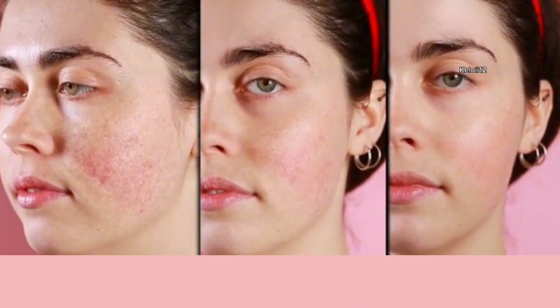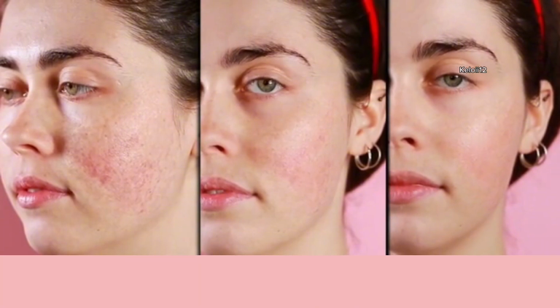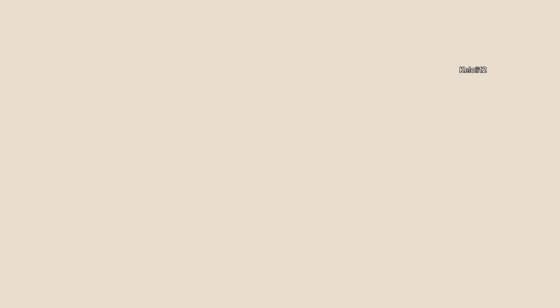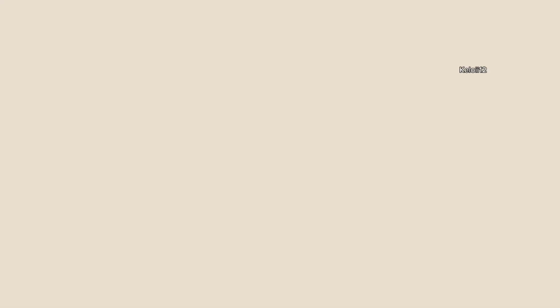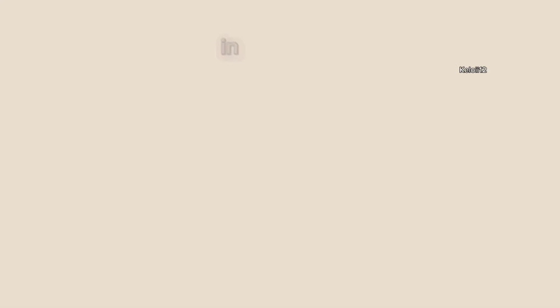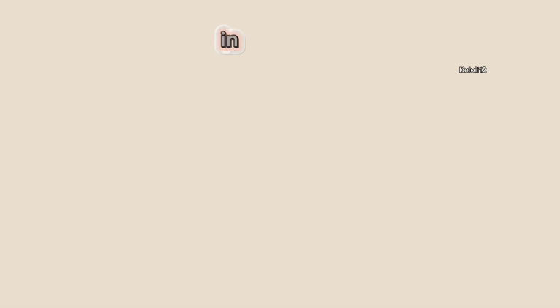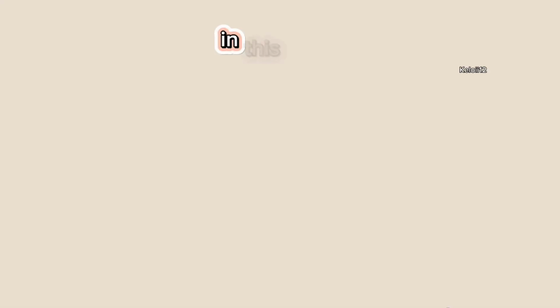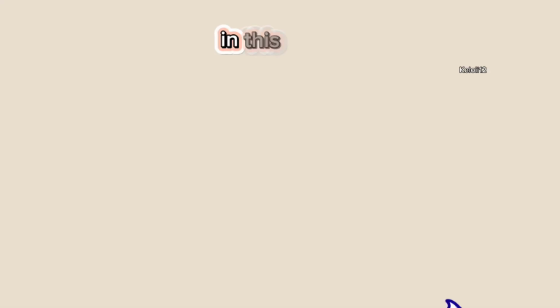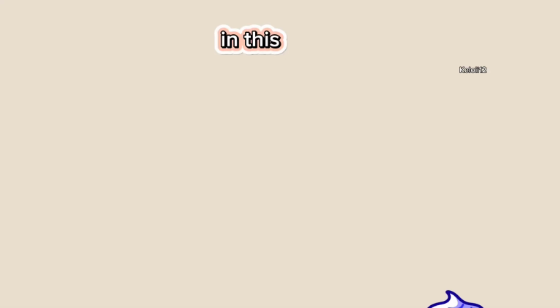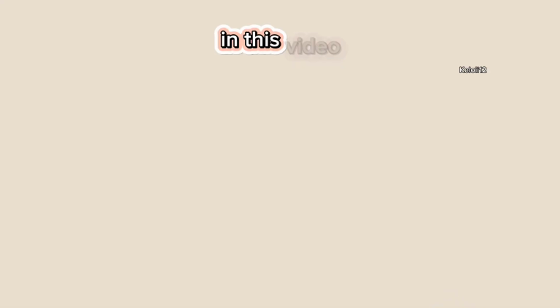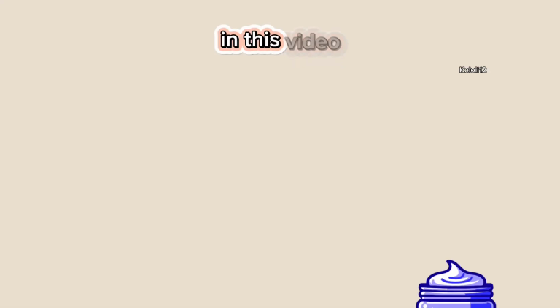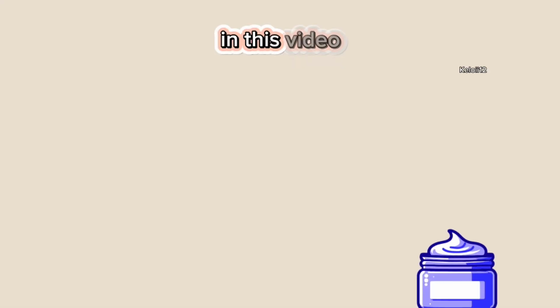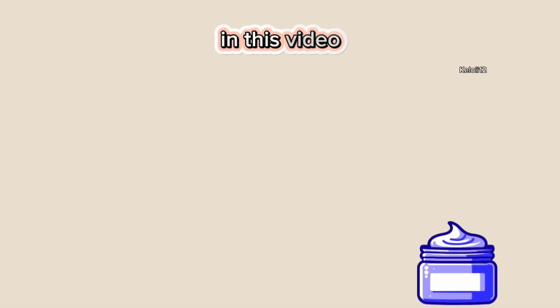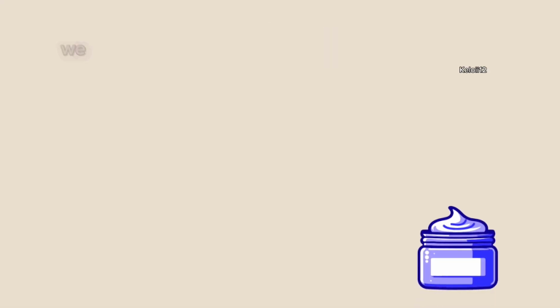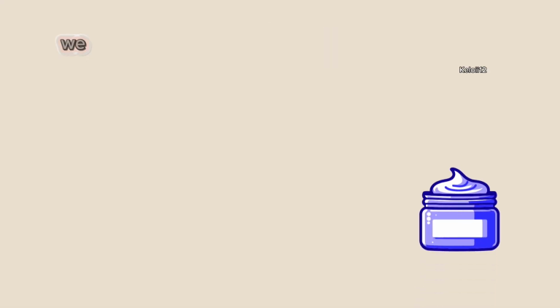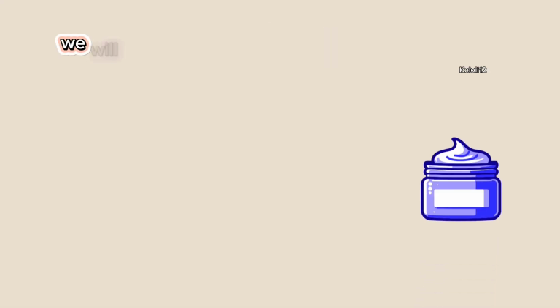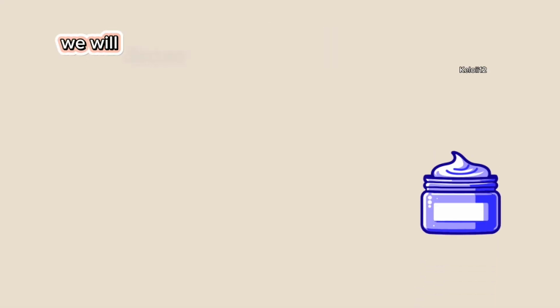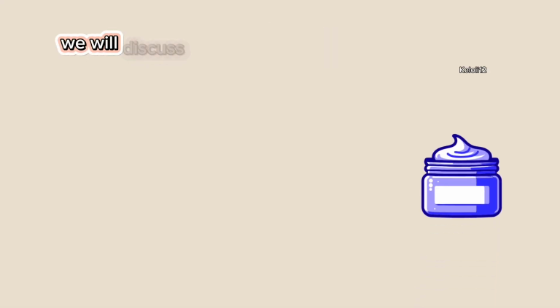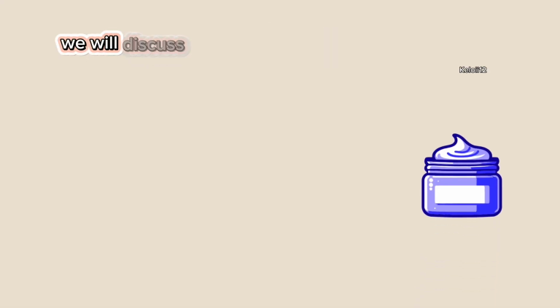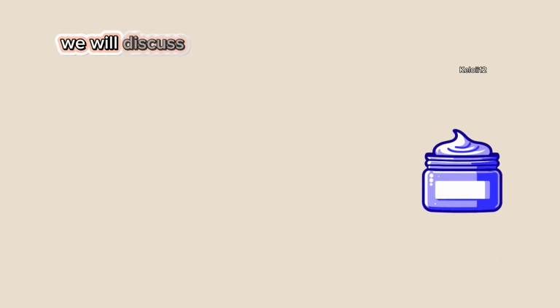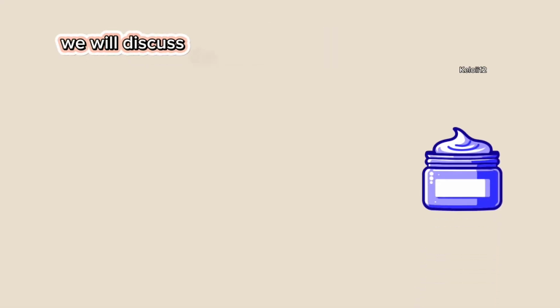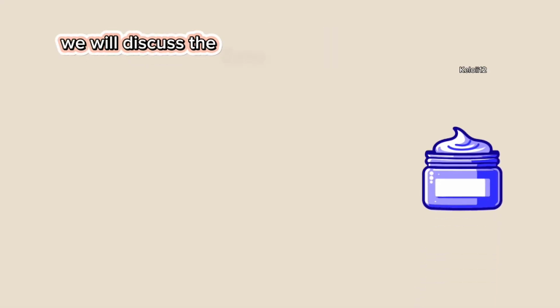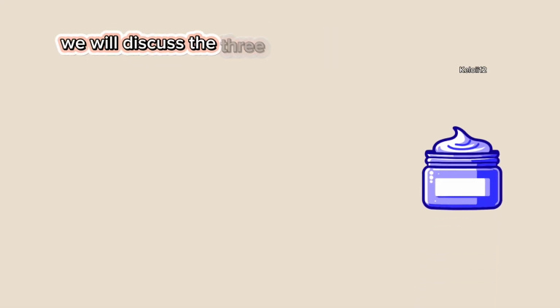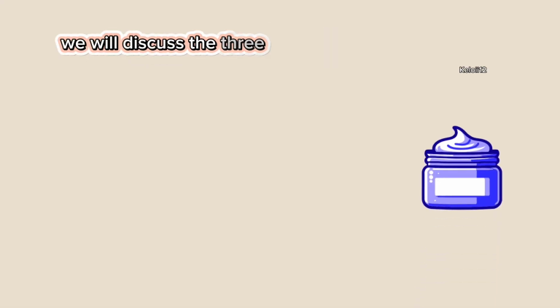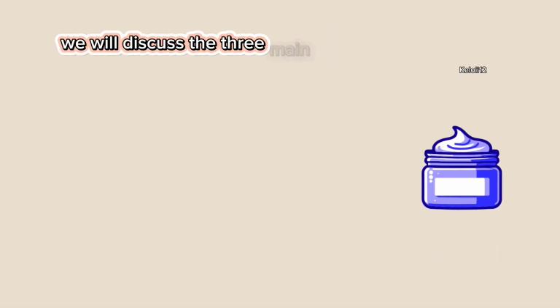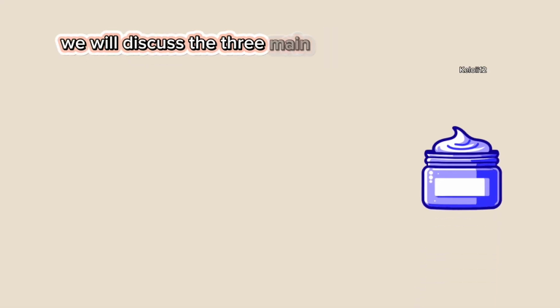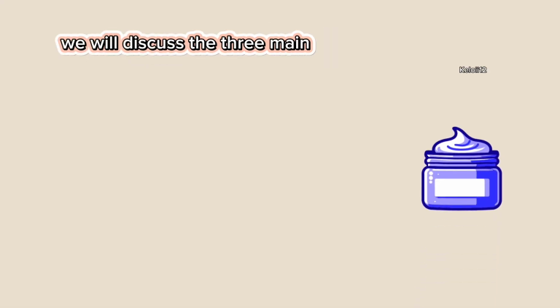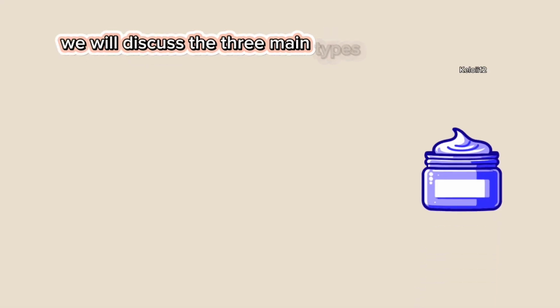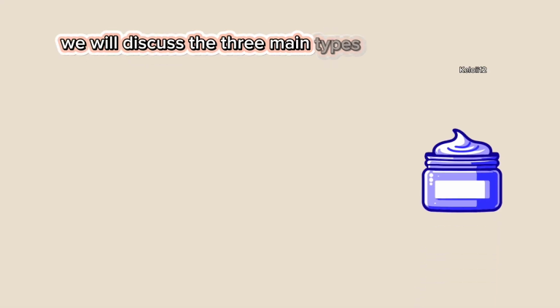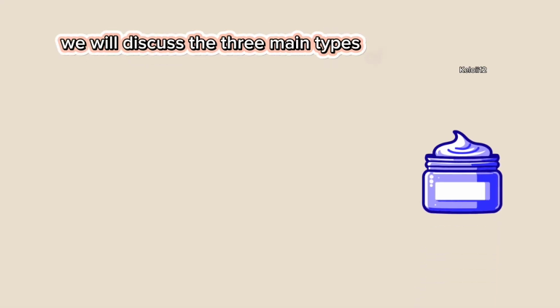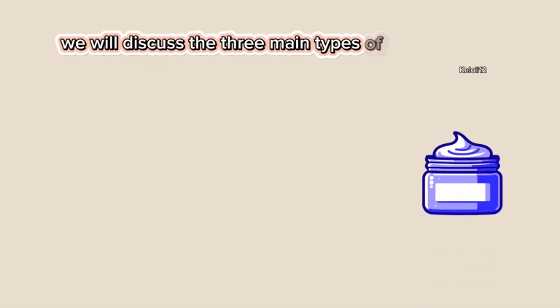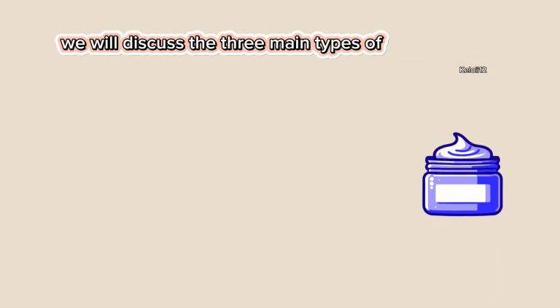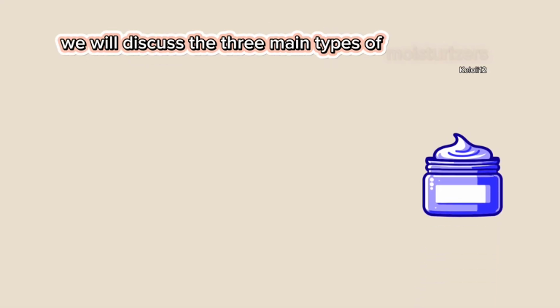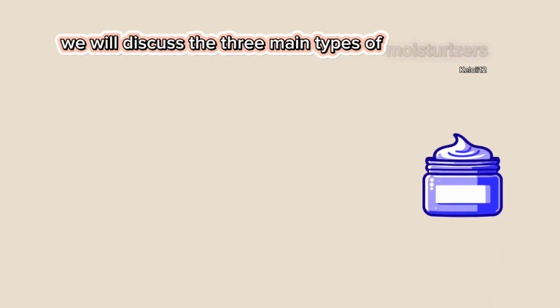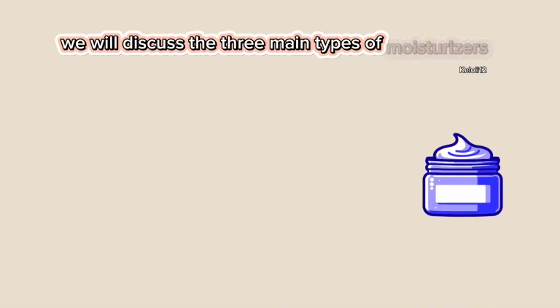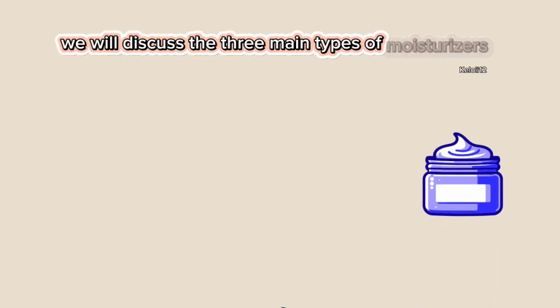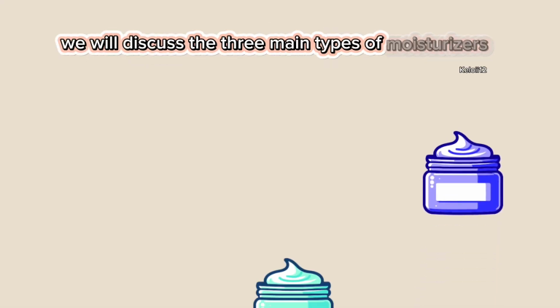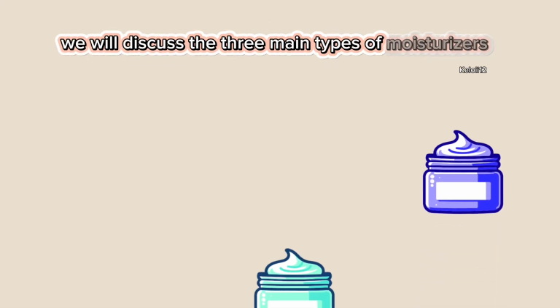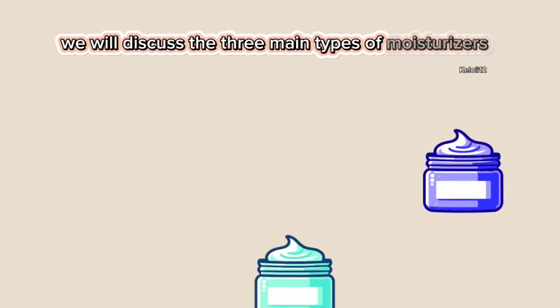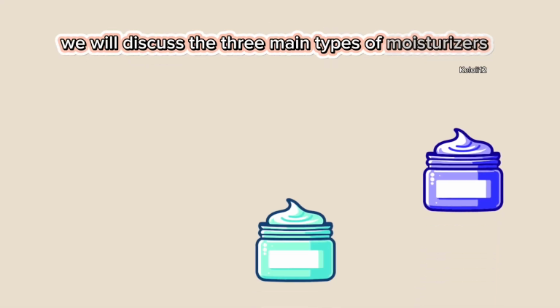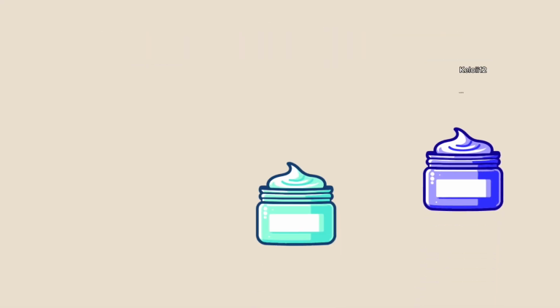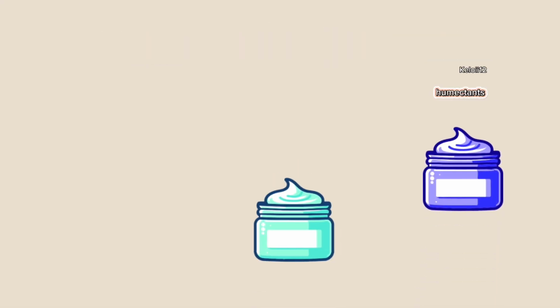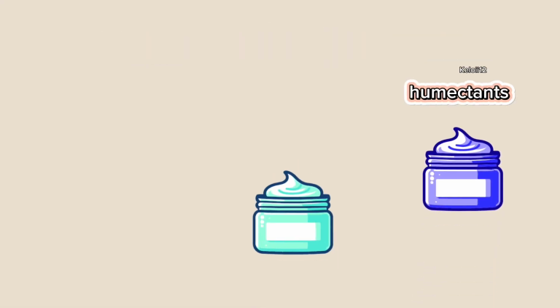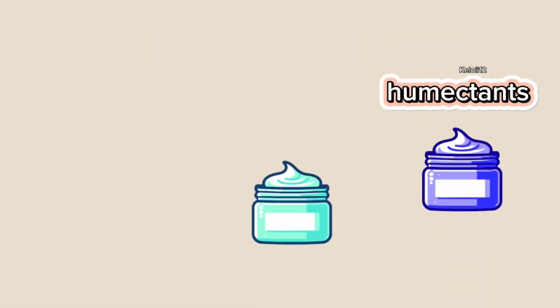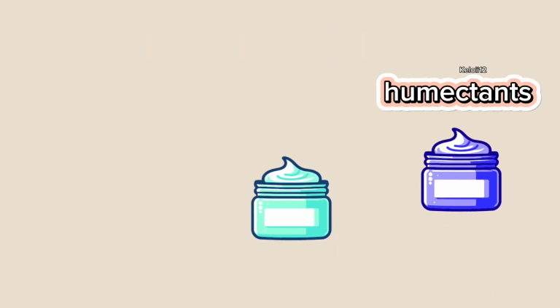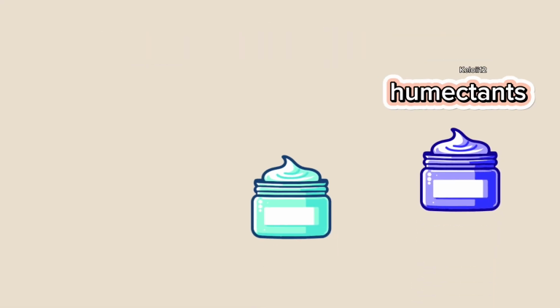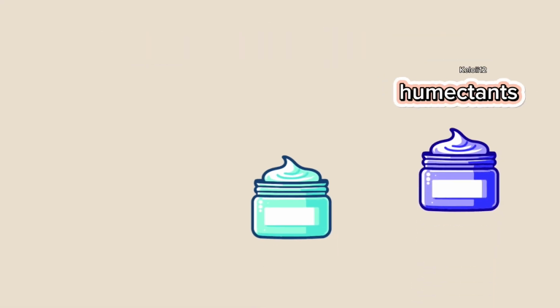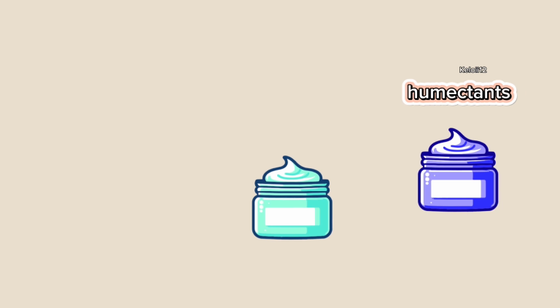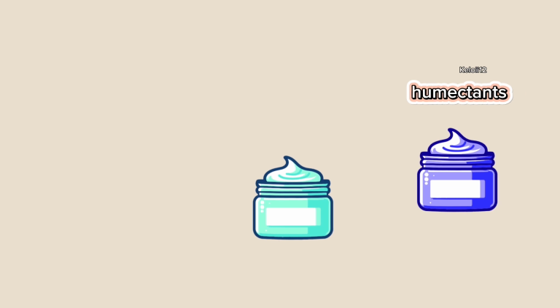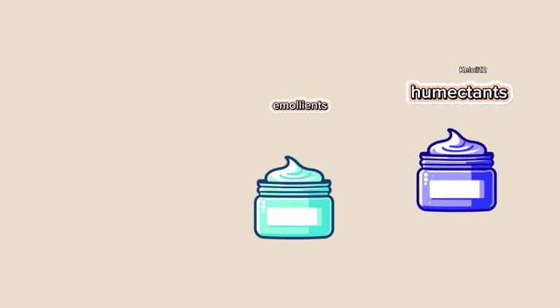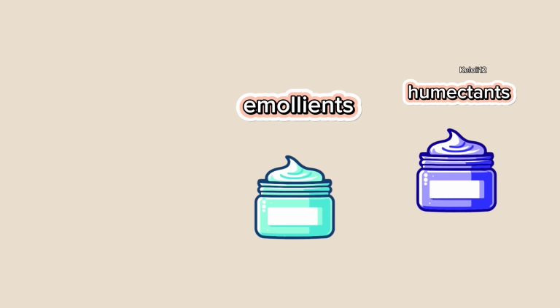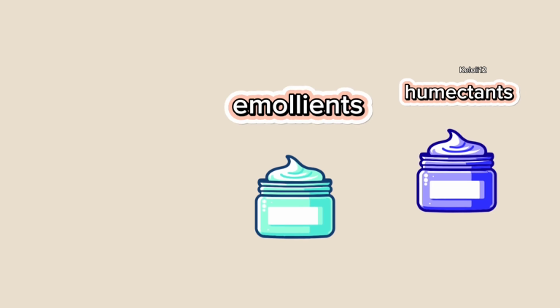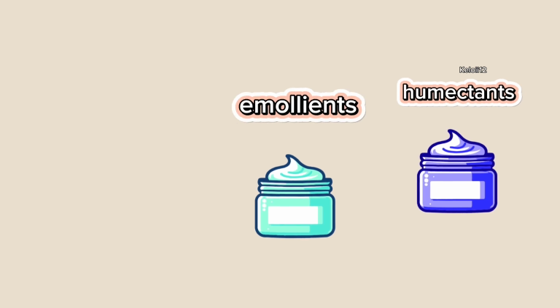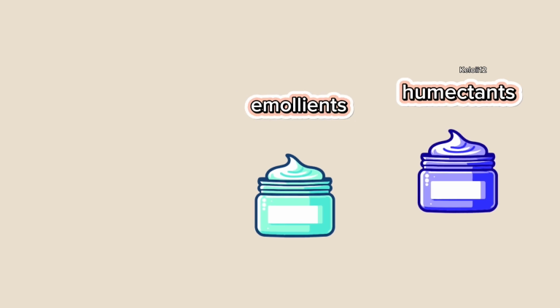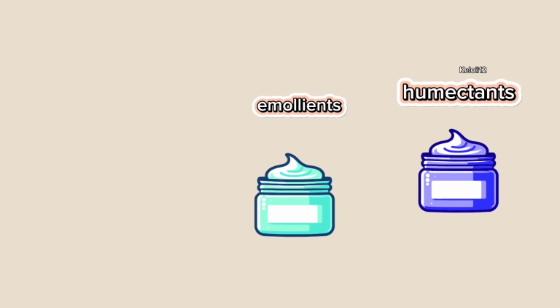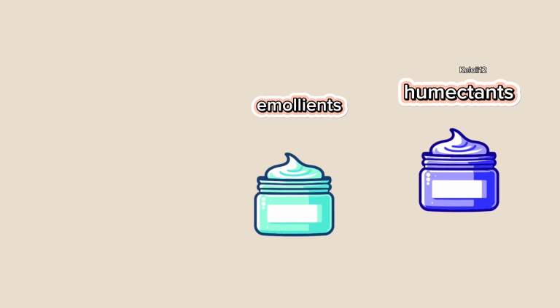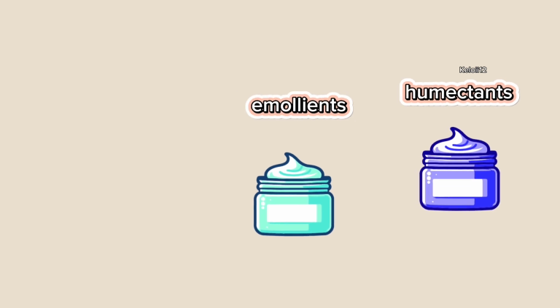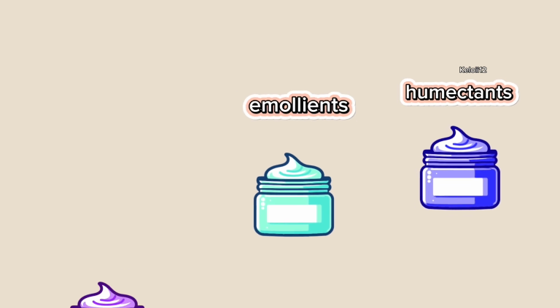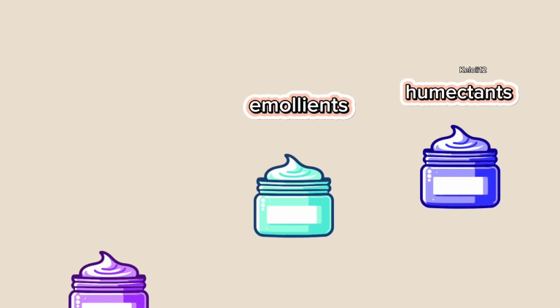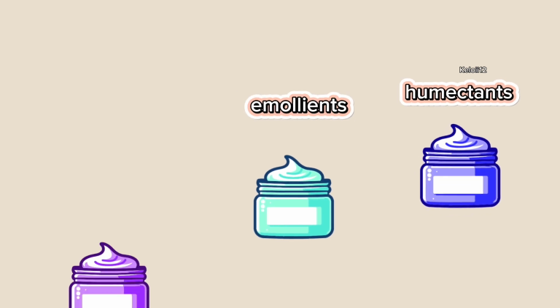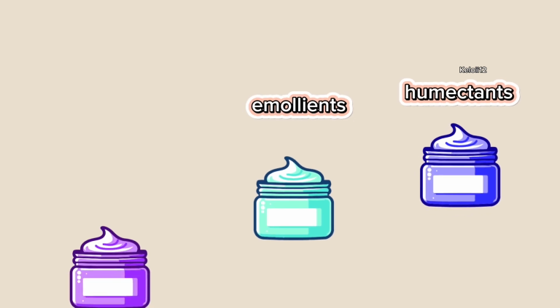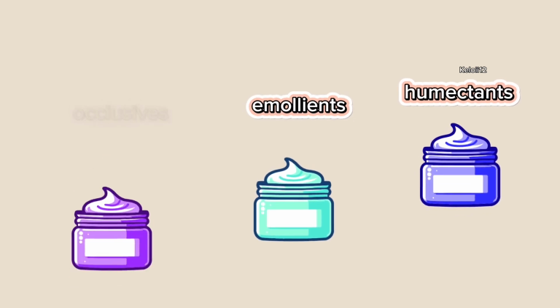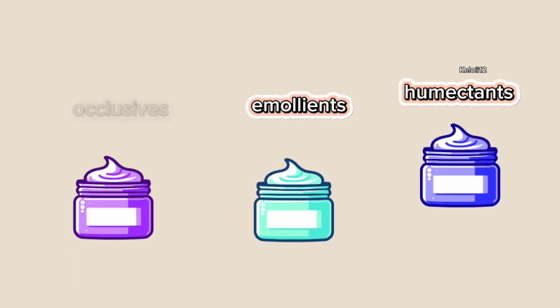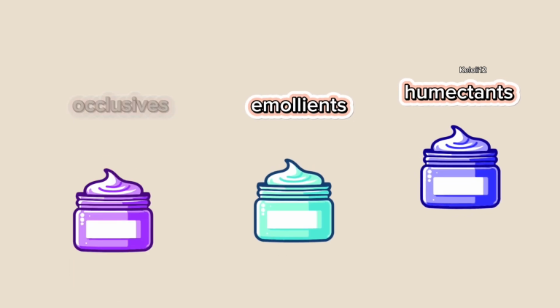In this video, we will discuss the three main types of moisturizers: humectants, emollients, and occlusives.